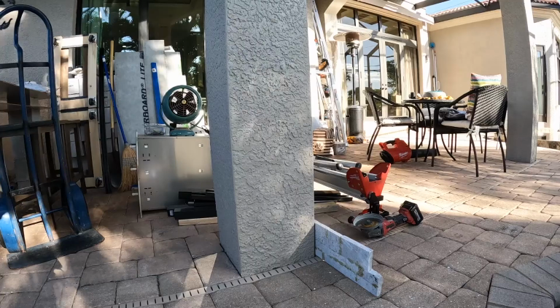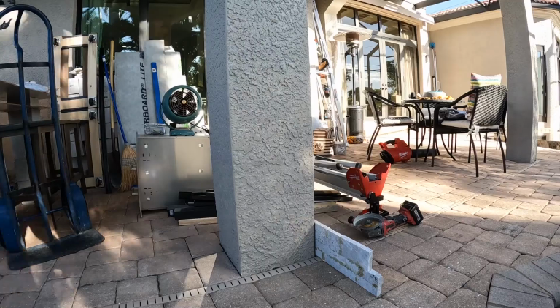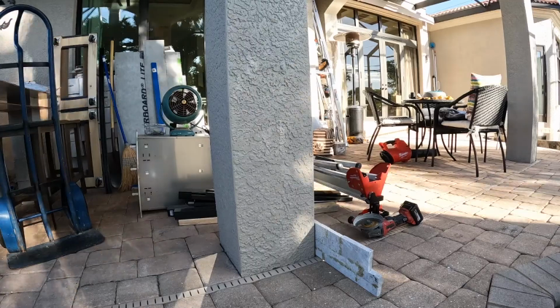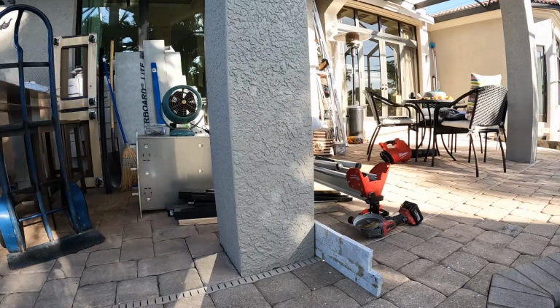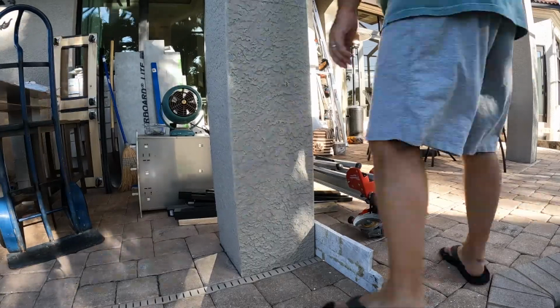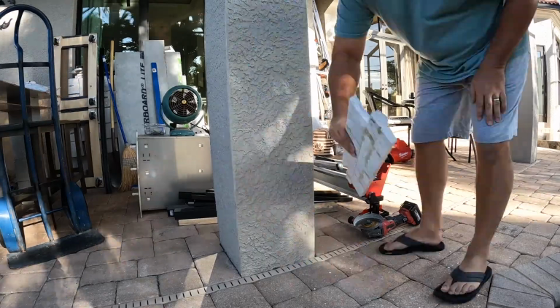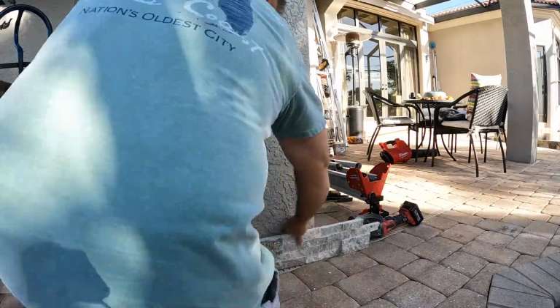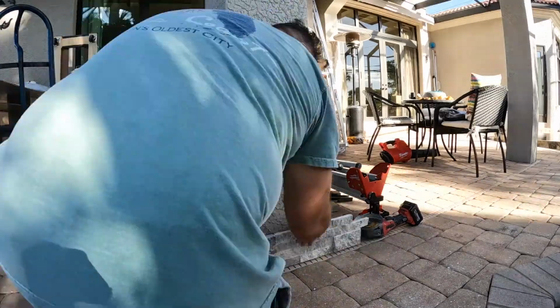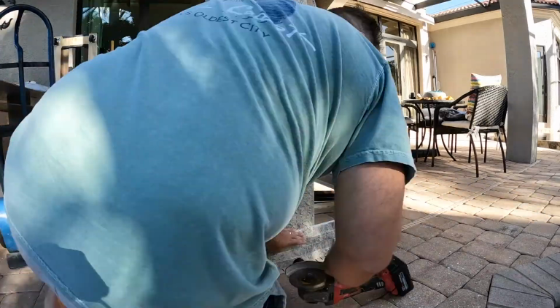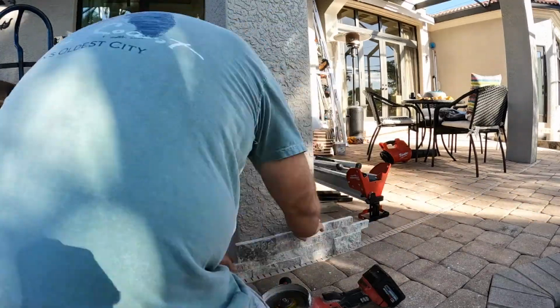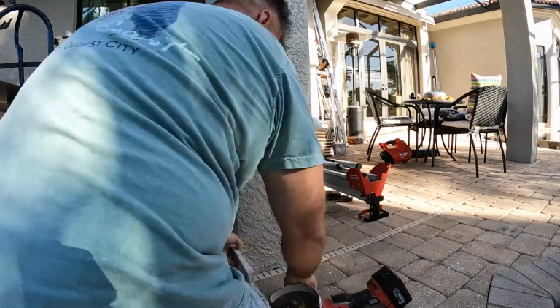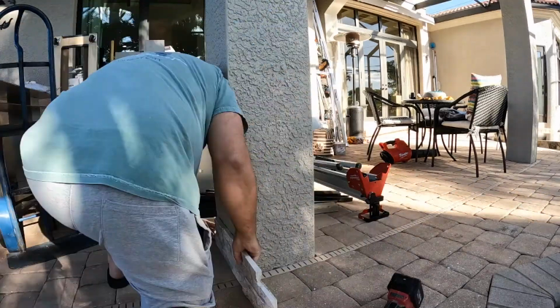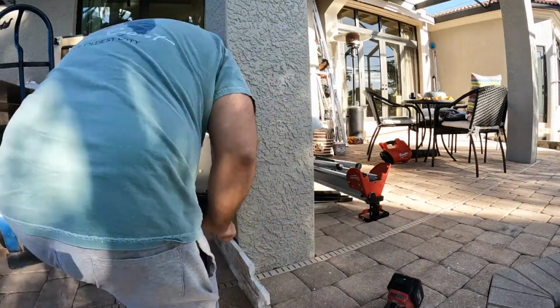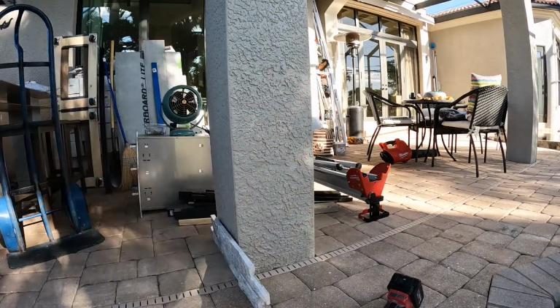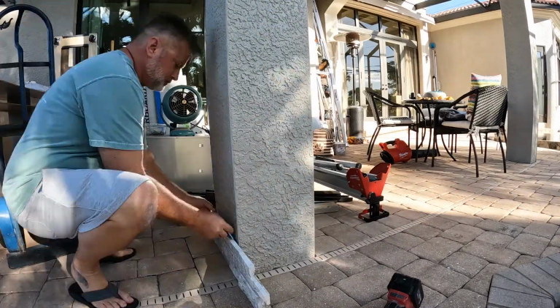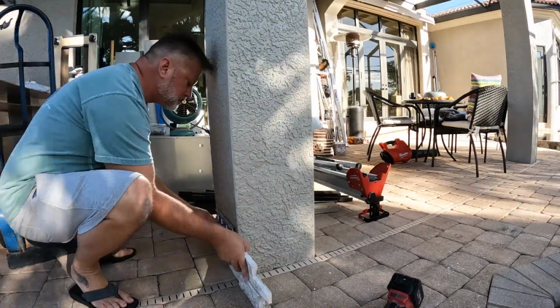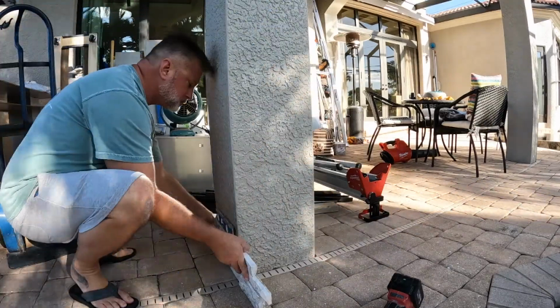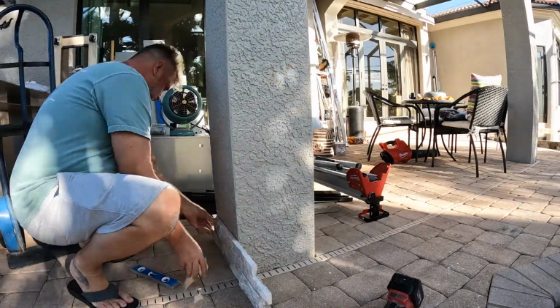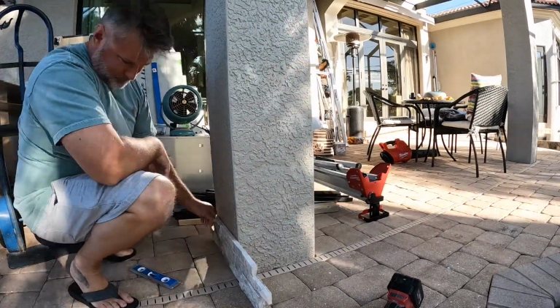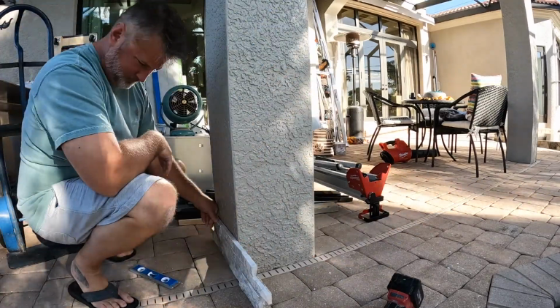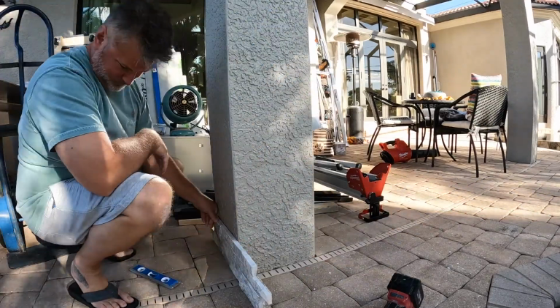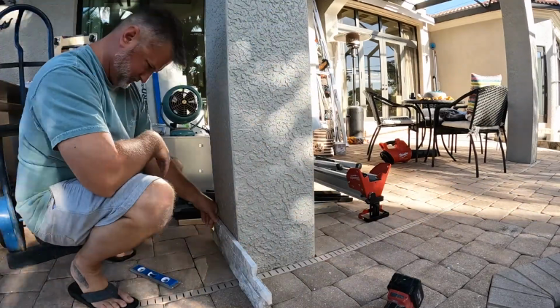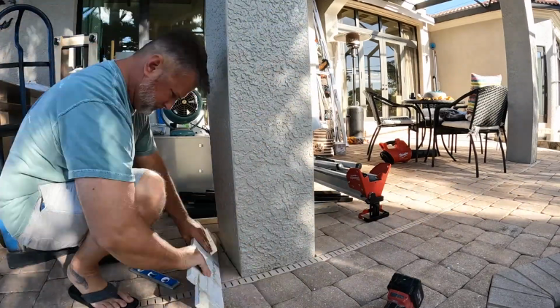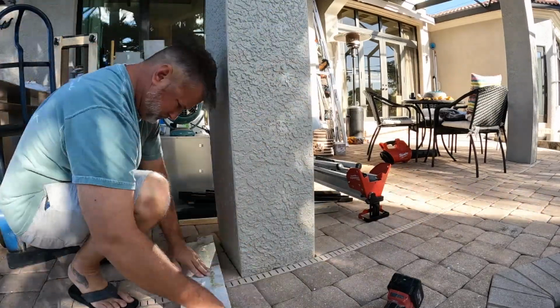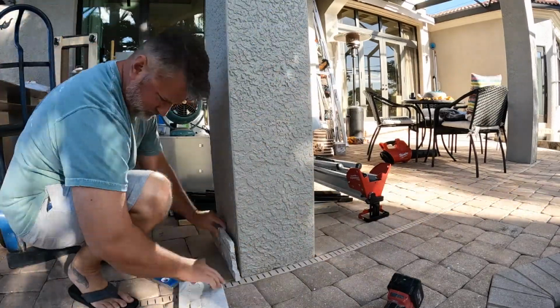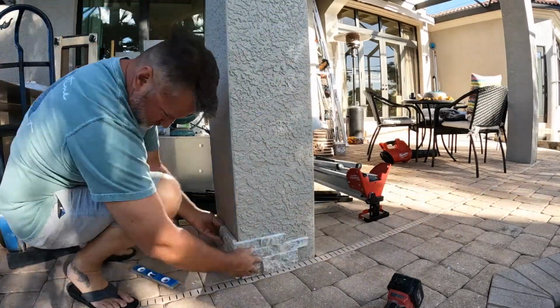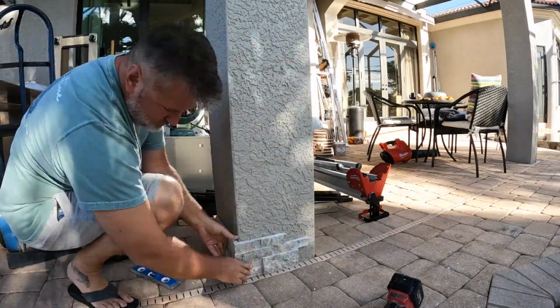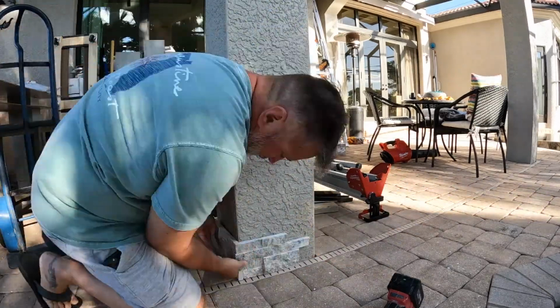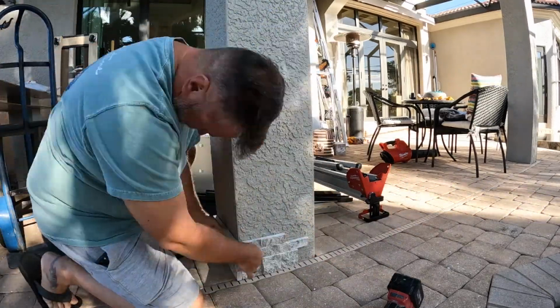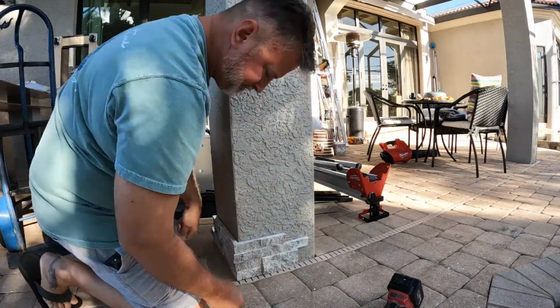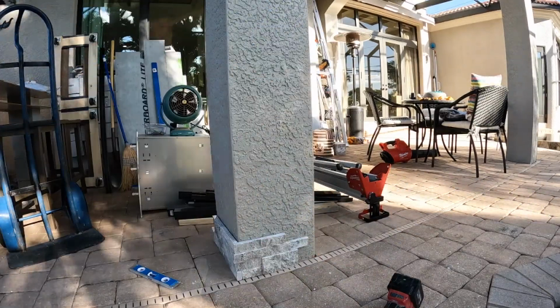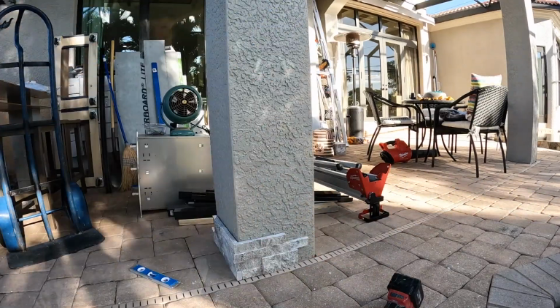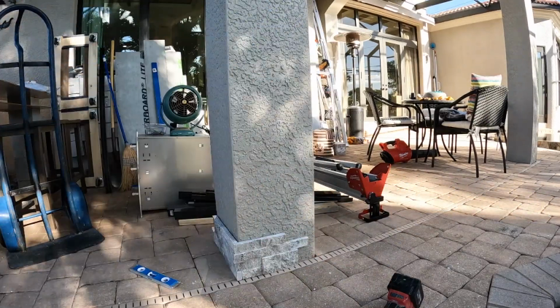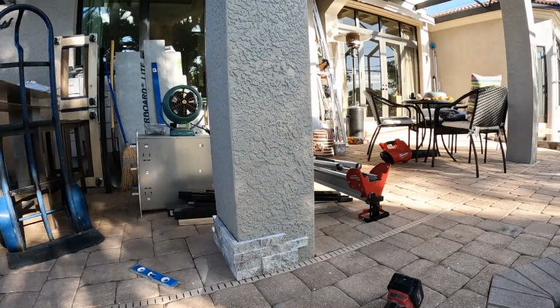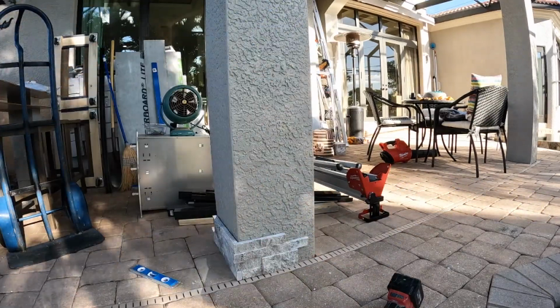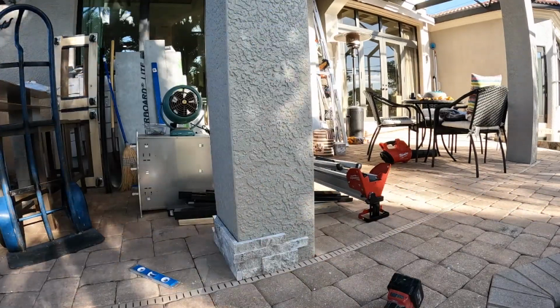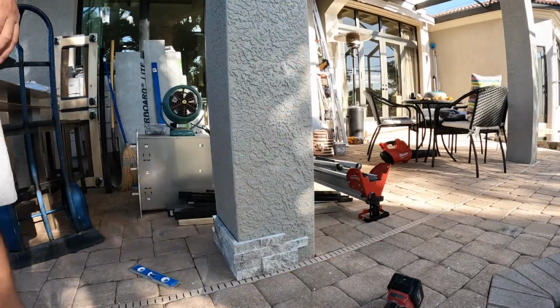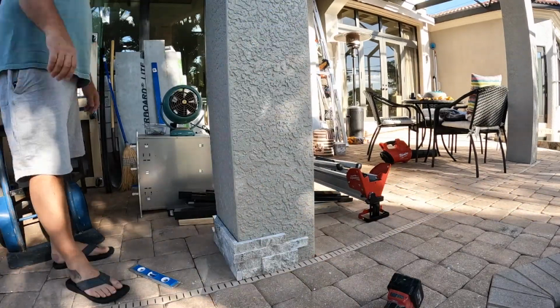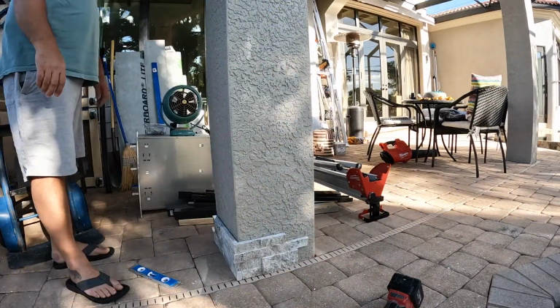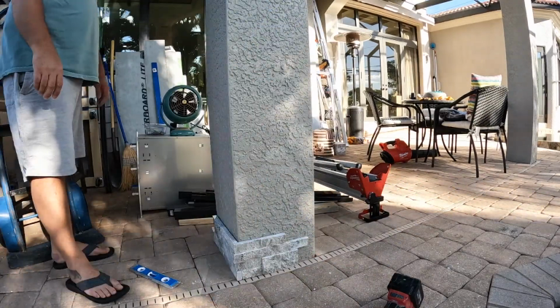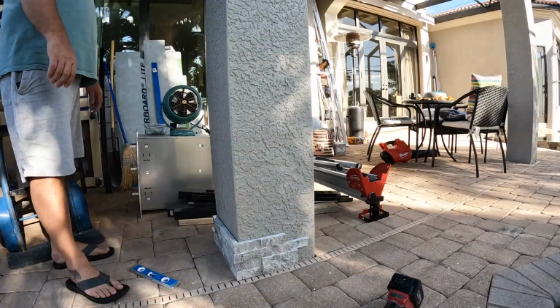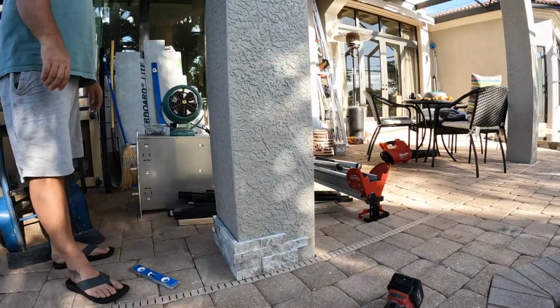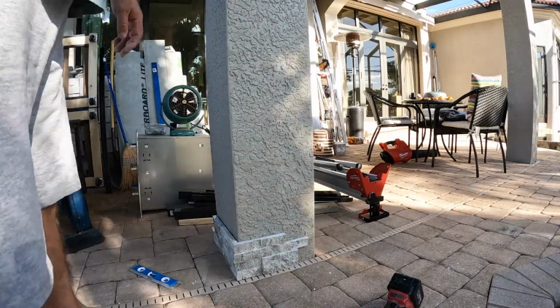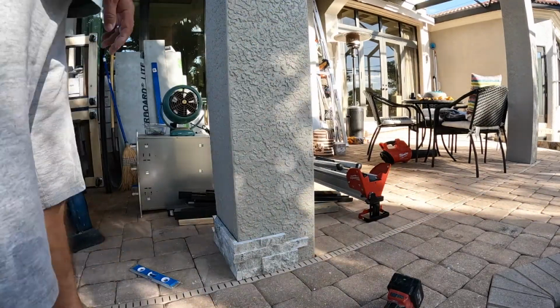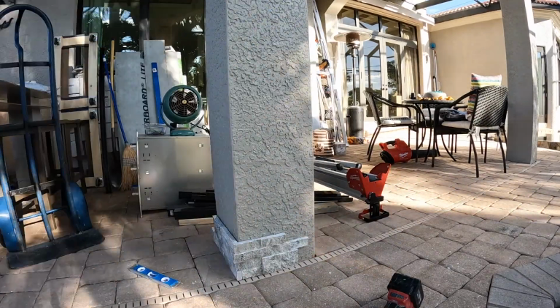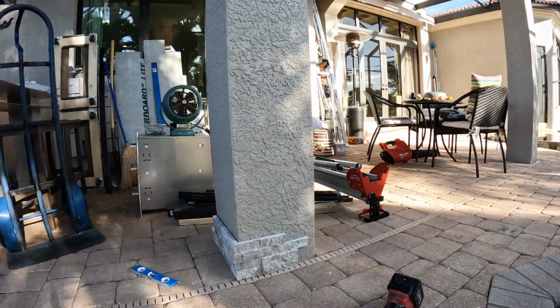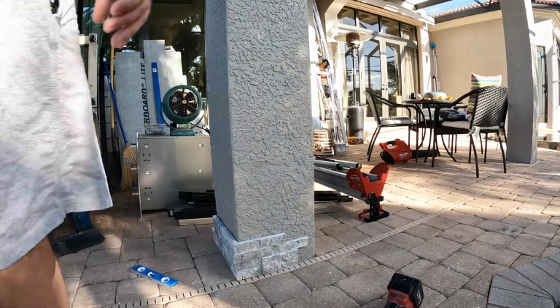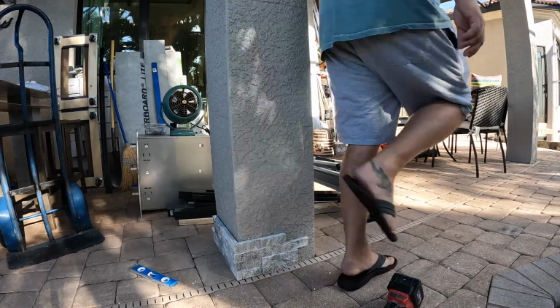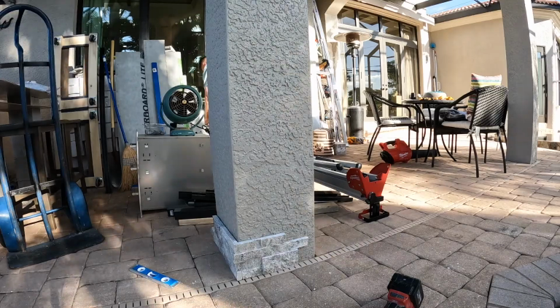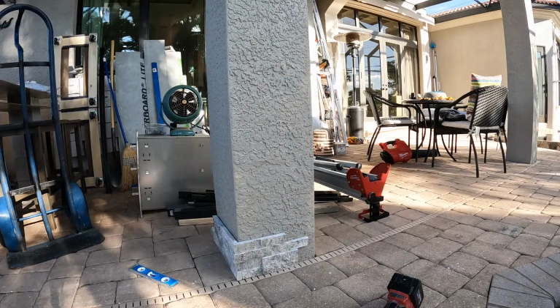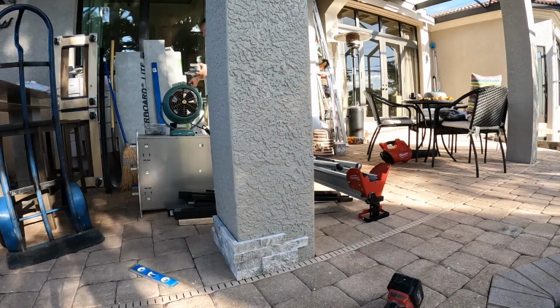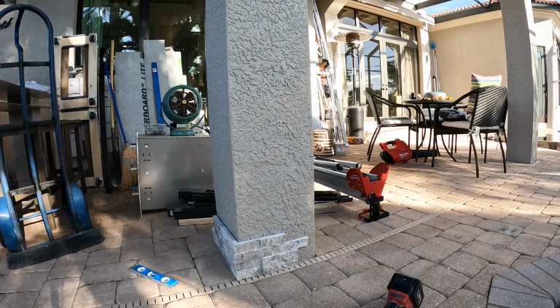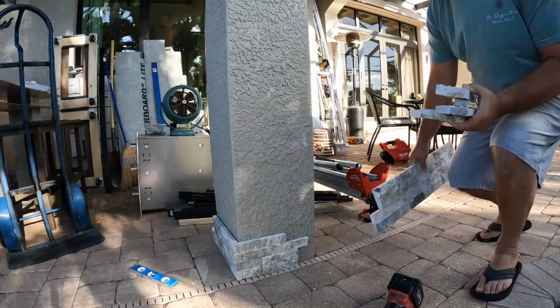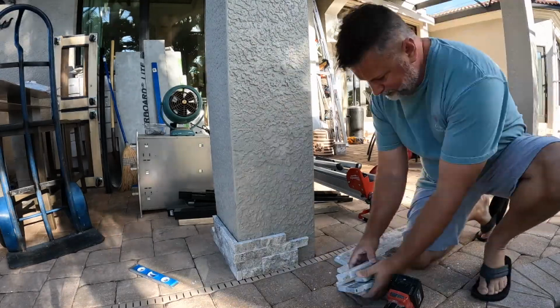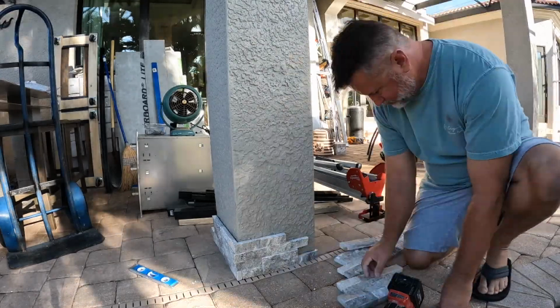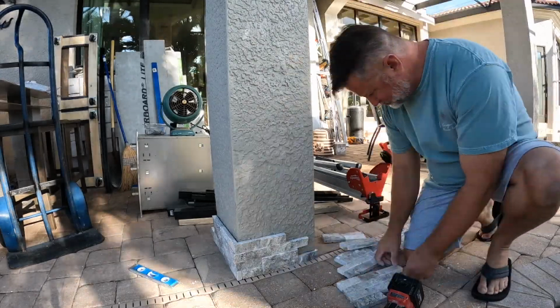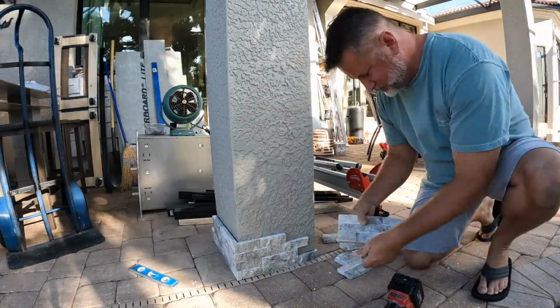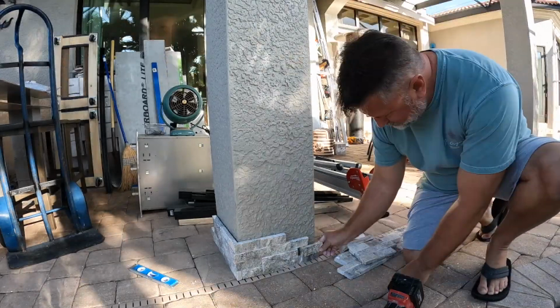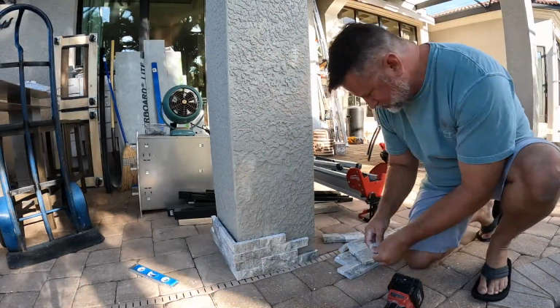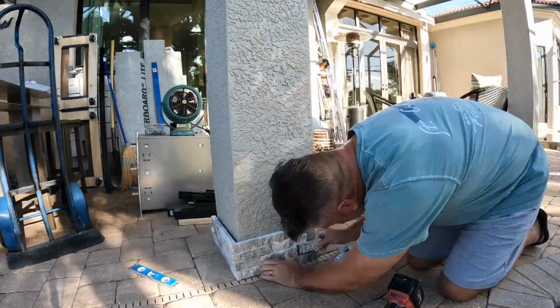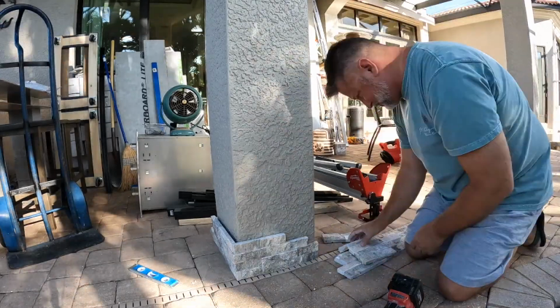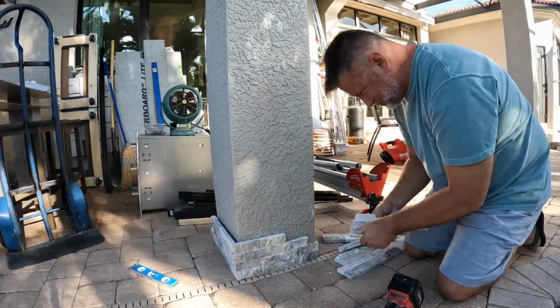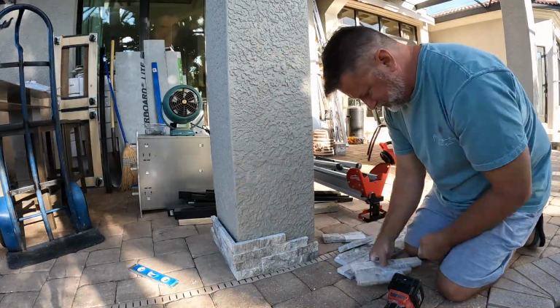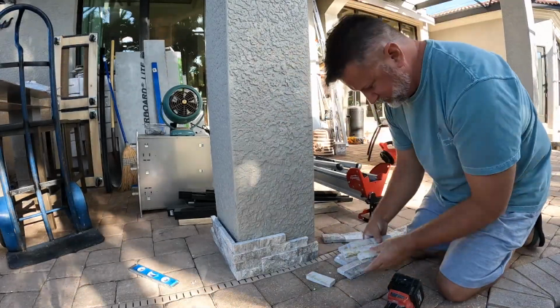Hey everyone, welcome to episode 7. It is the late afternoon before Thanksgiving, so happy Thanksgiving.